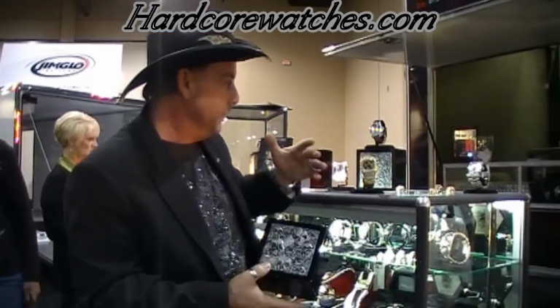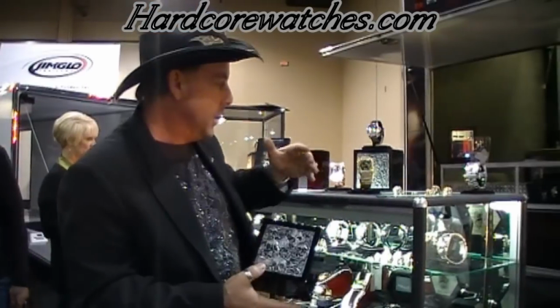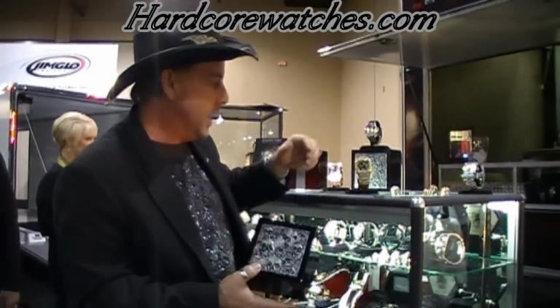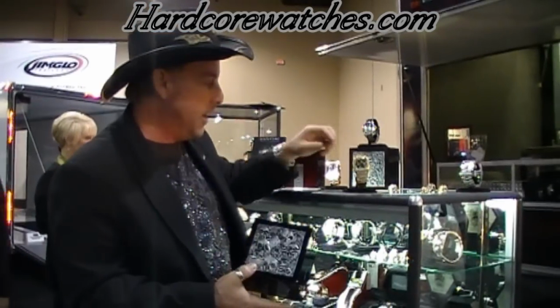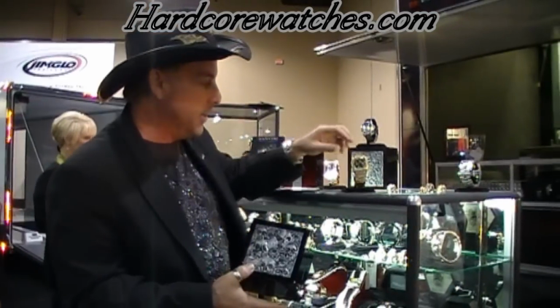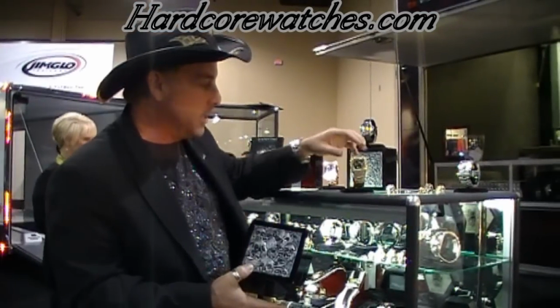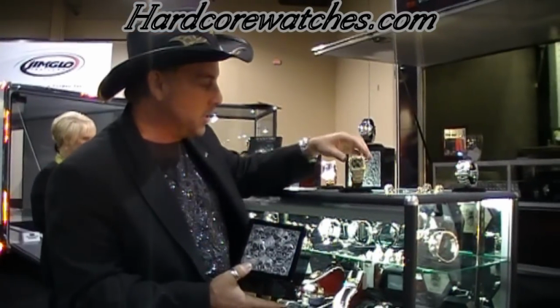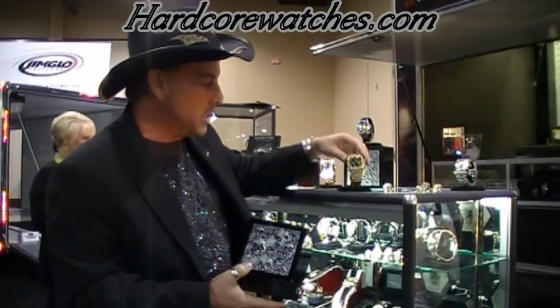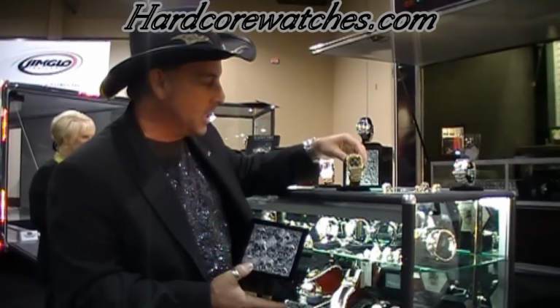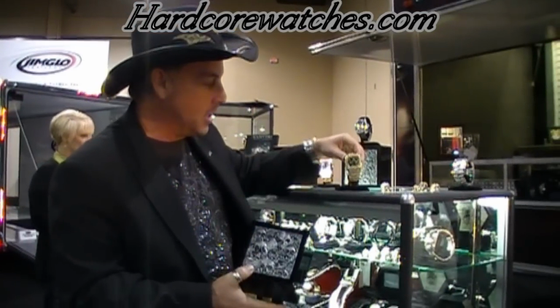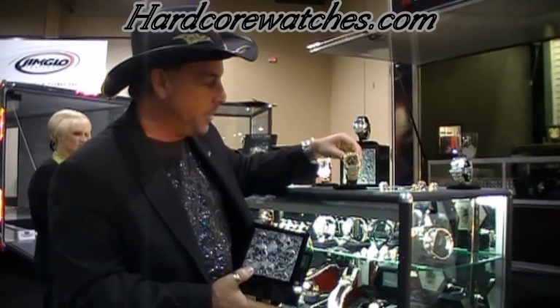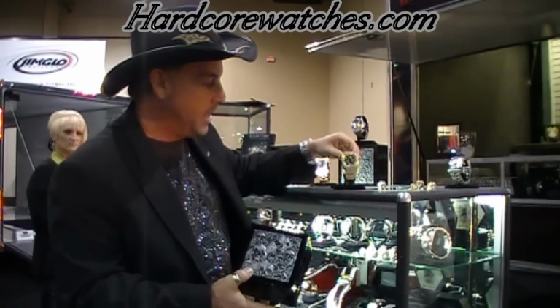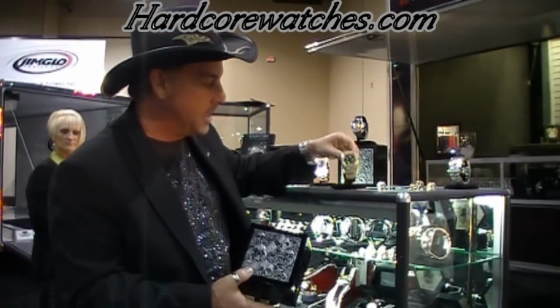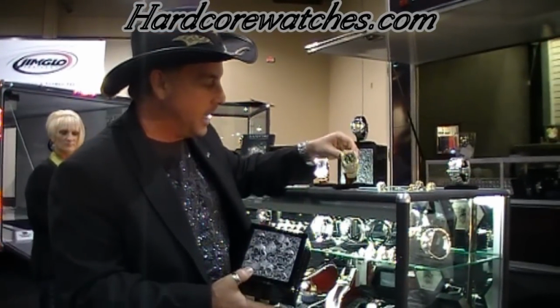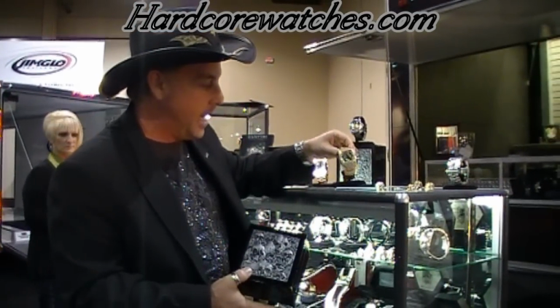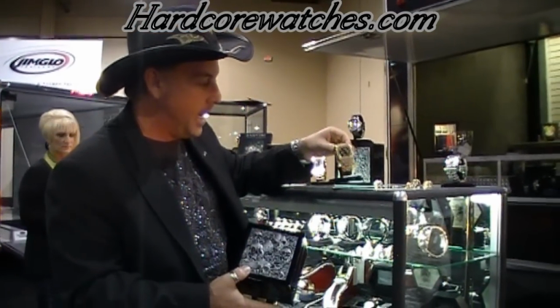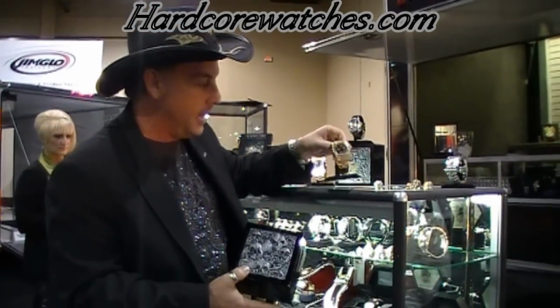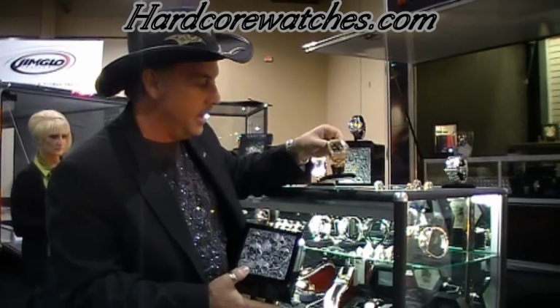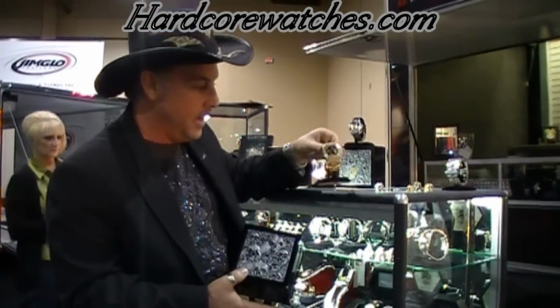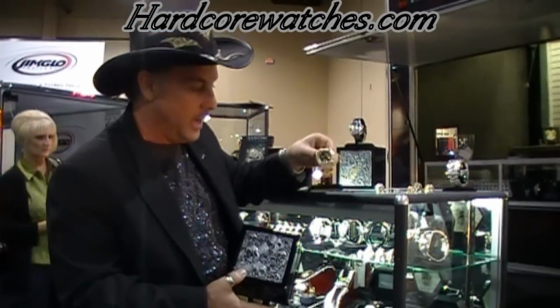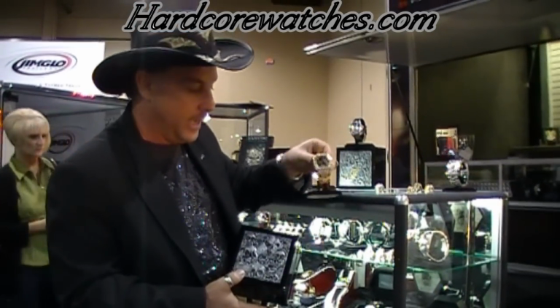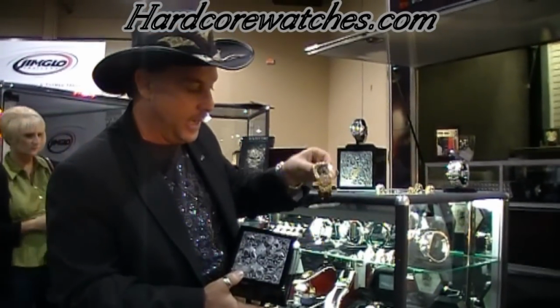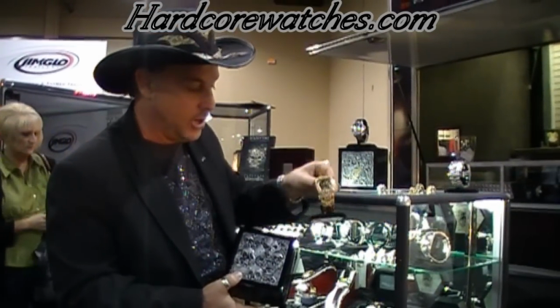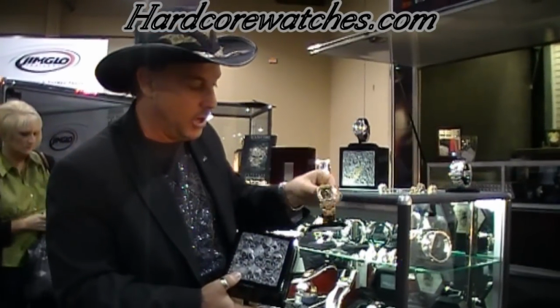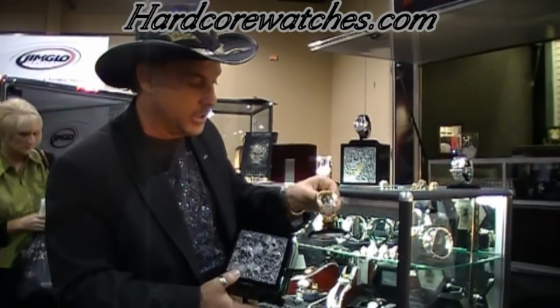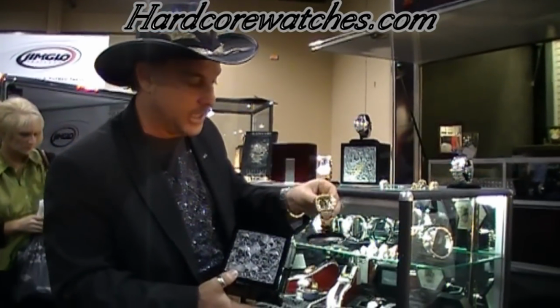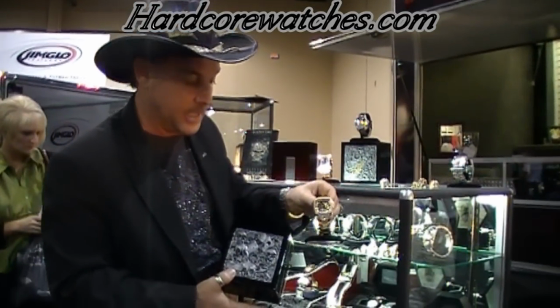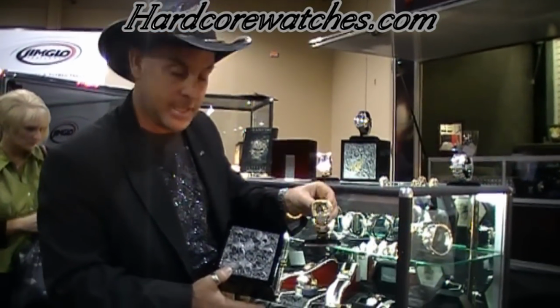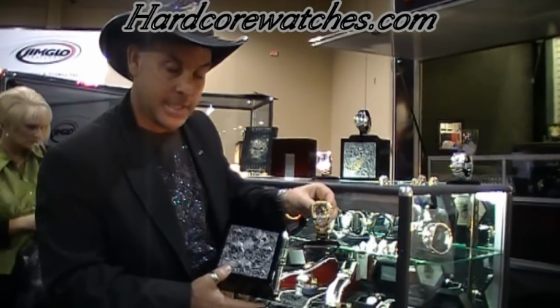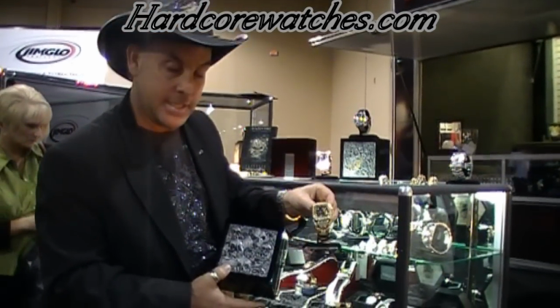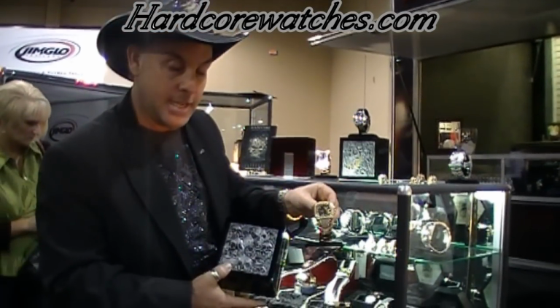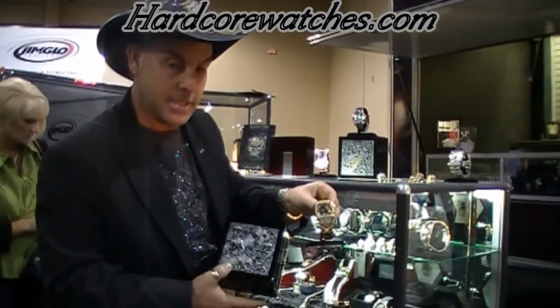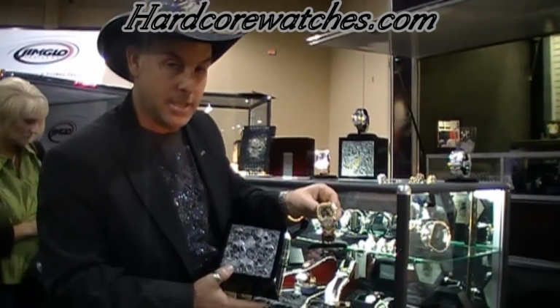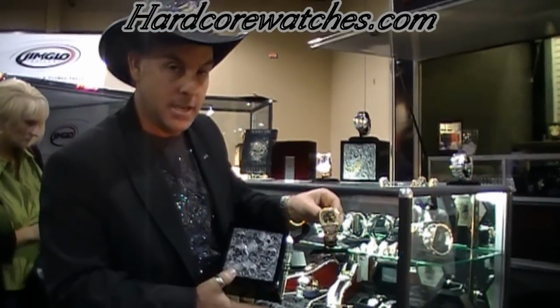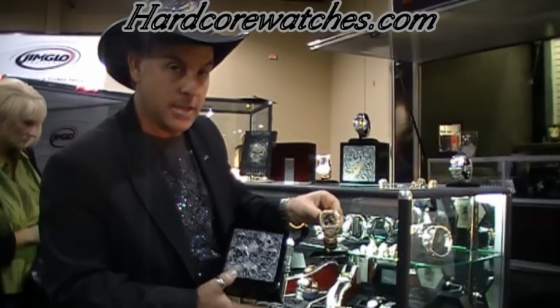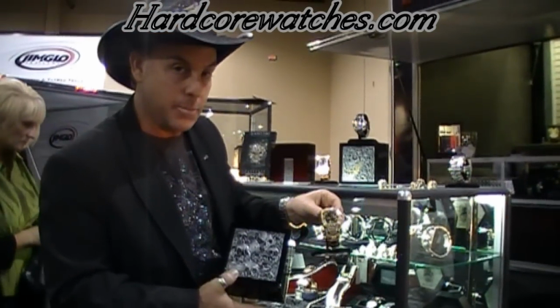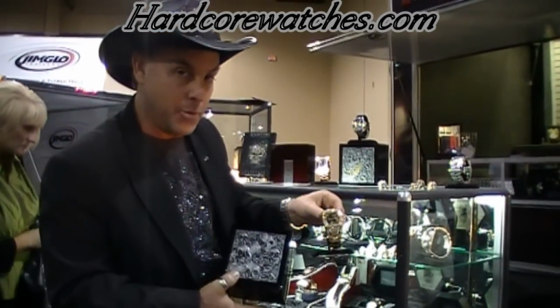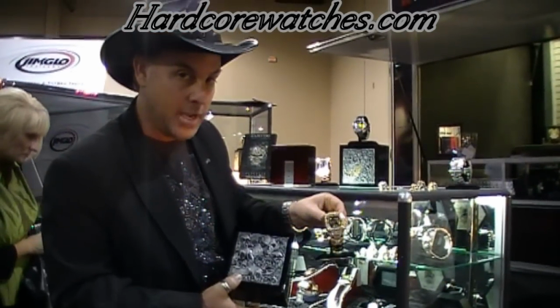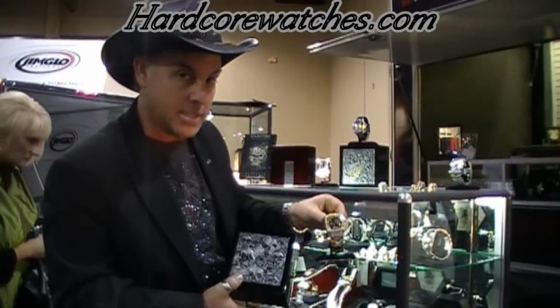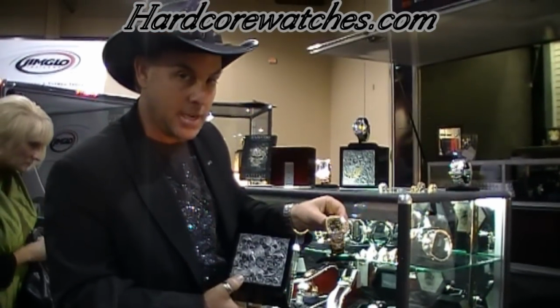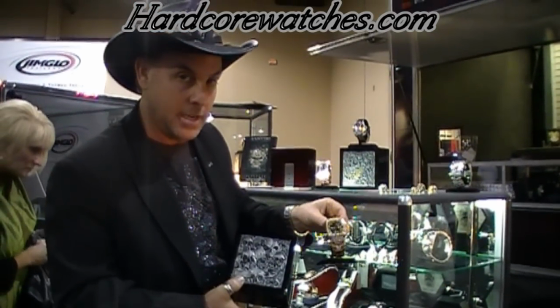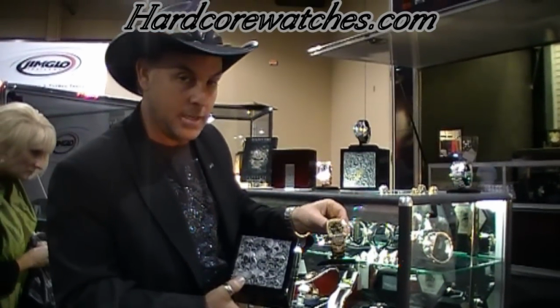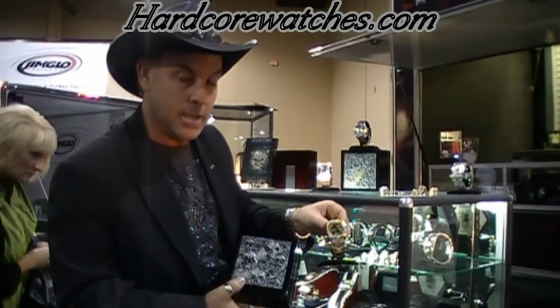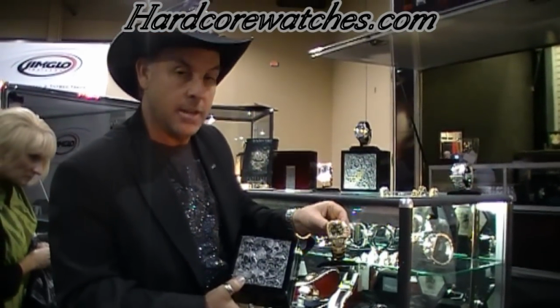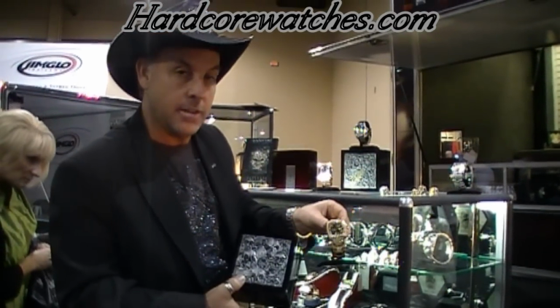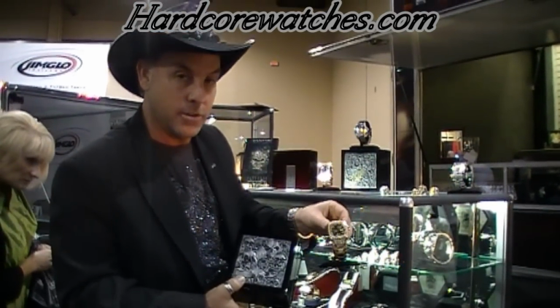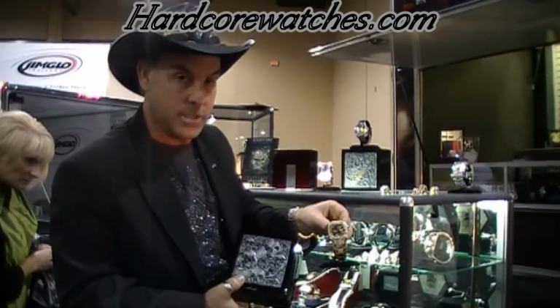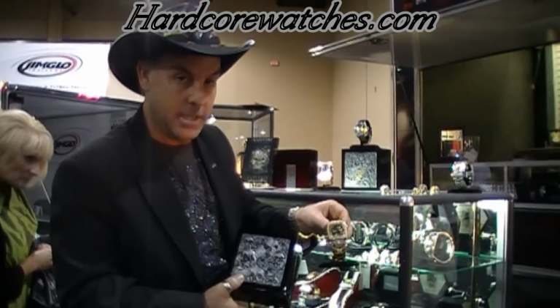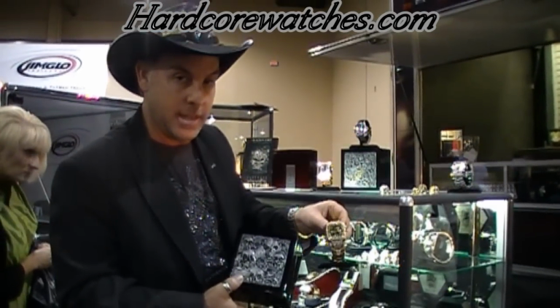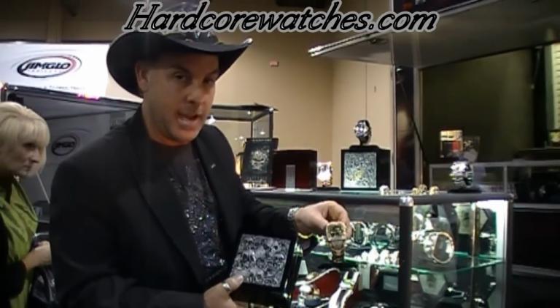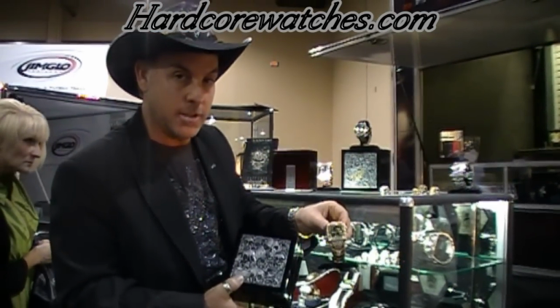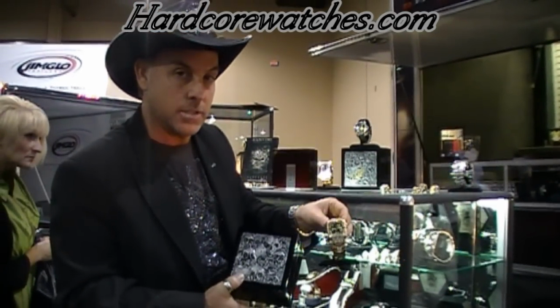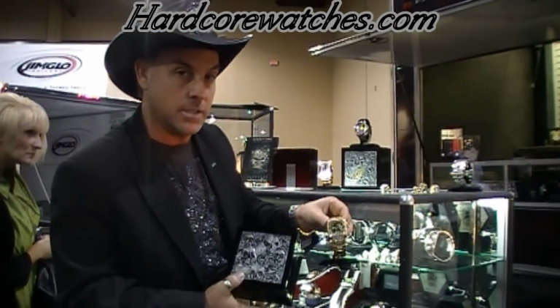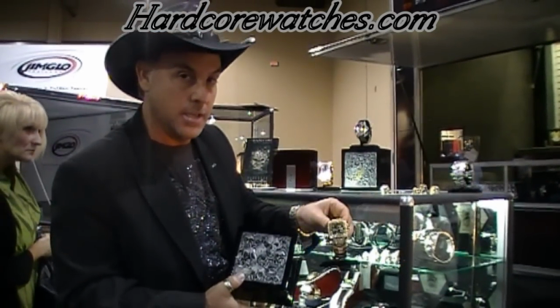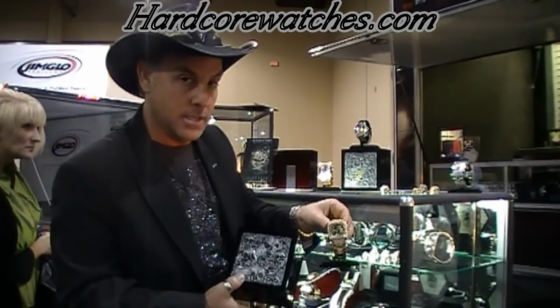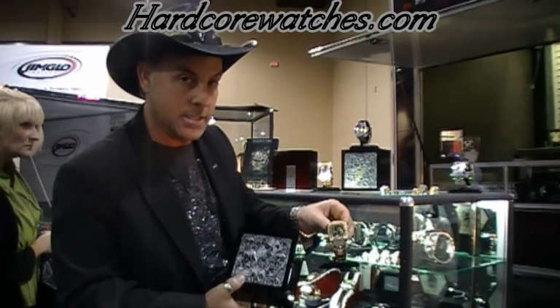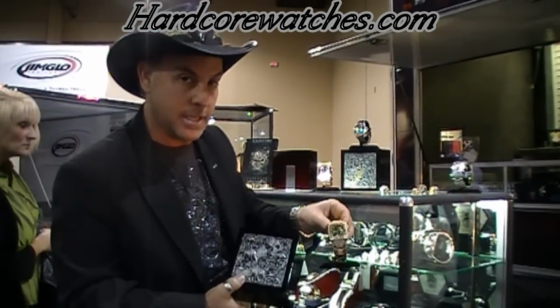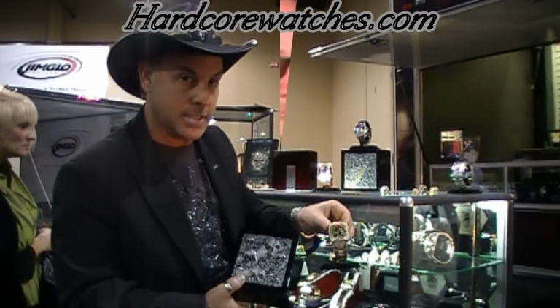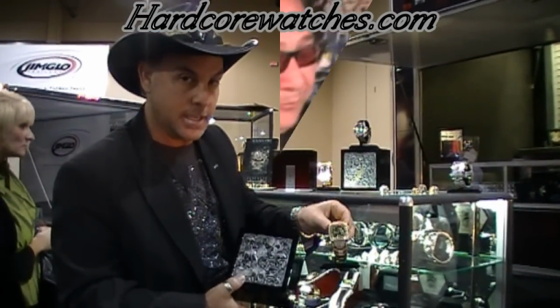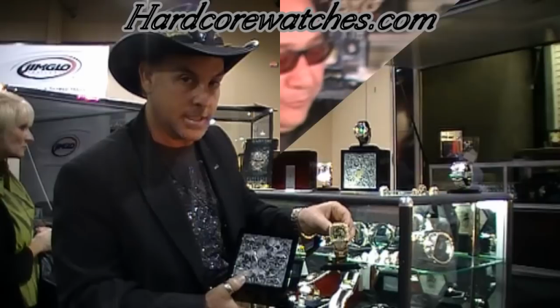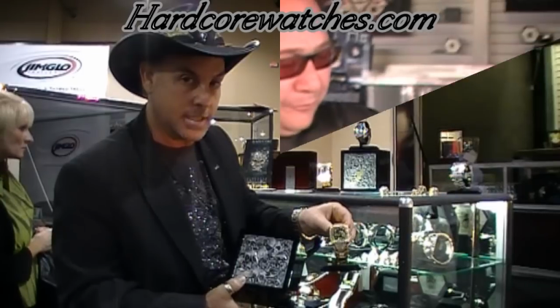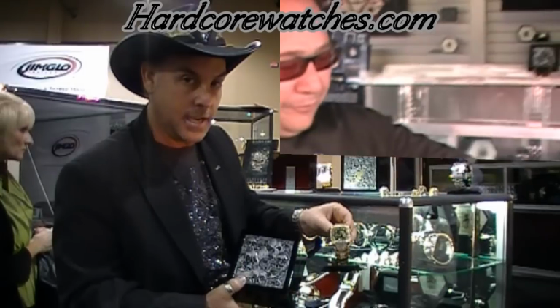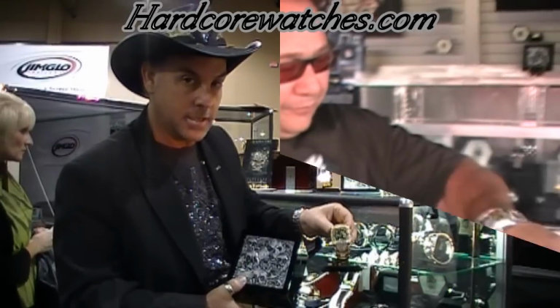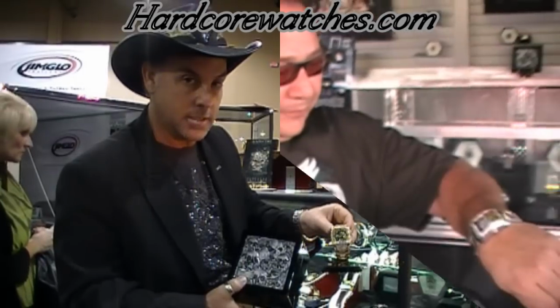This particular piece is called 666, and the price on it is $13,666.